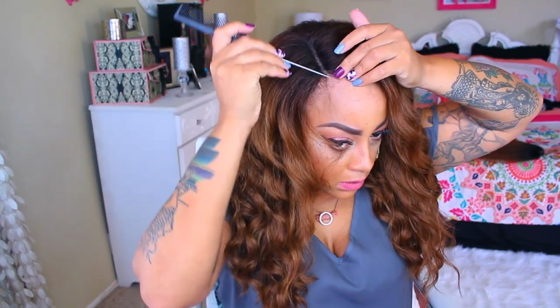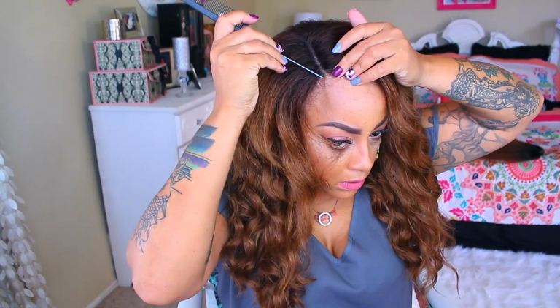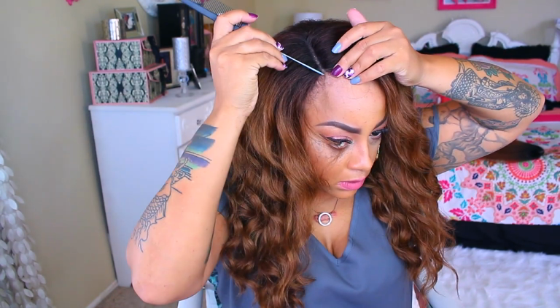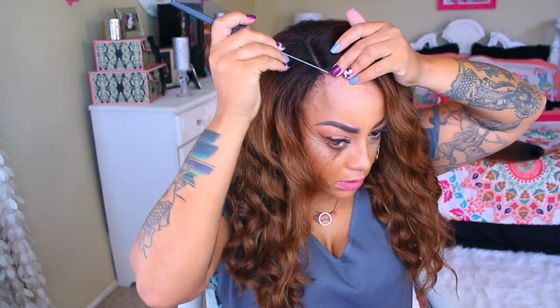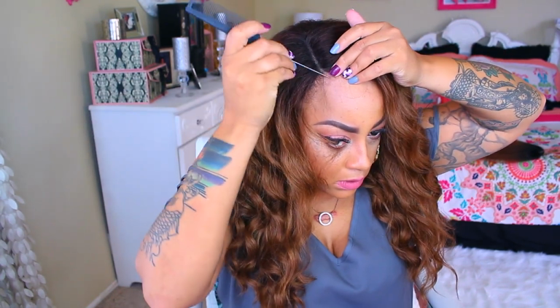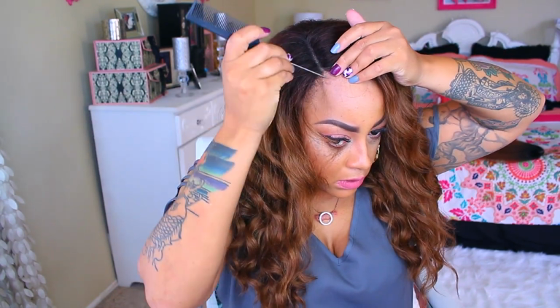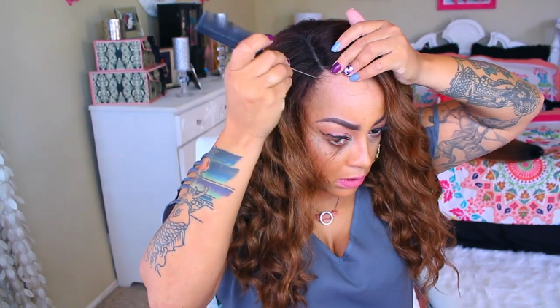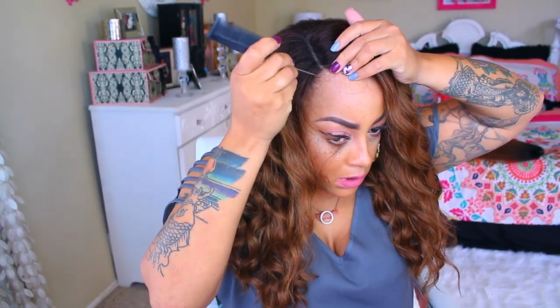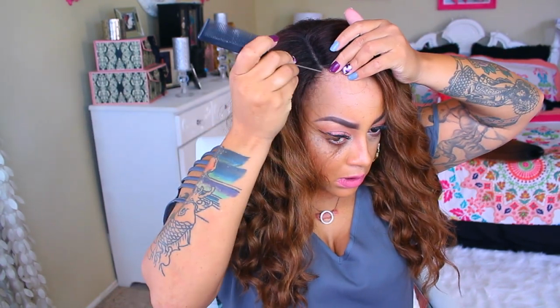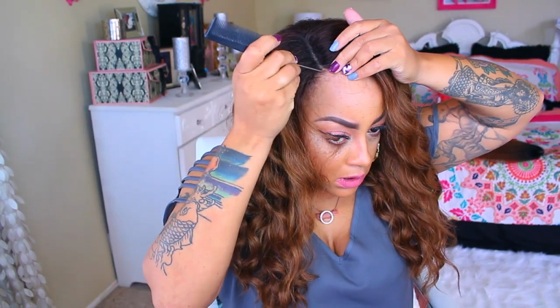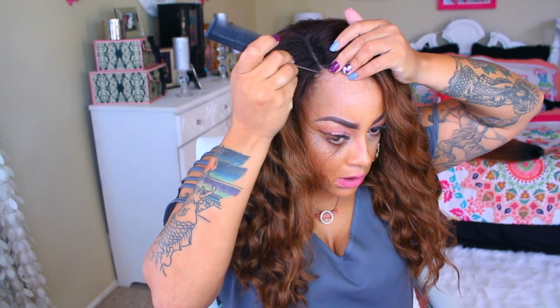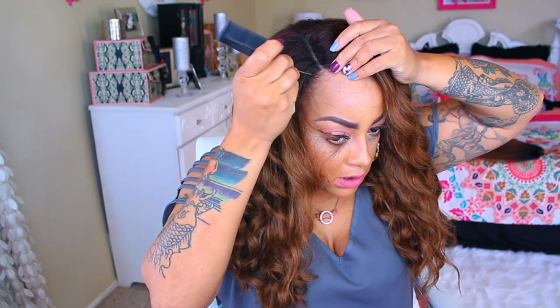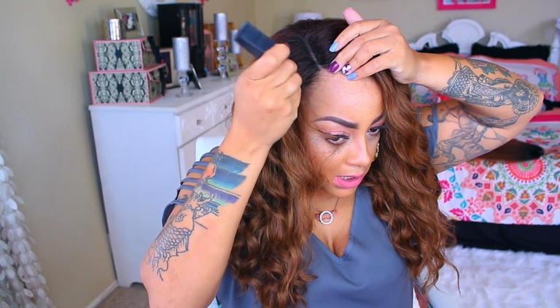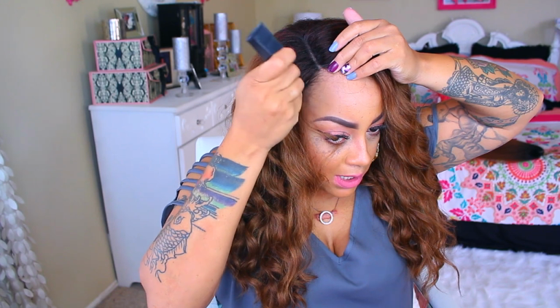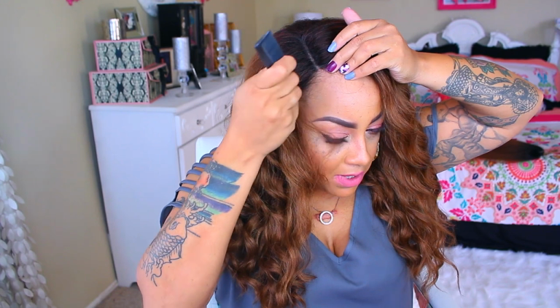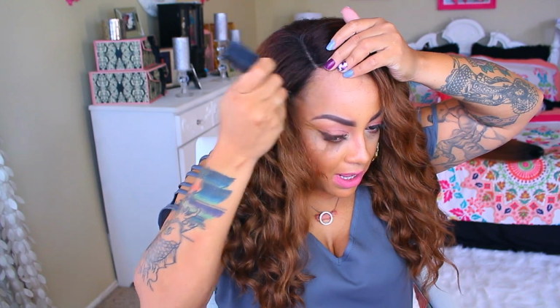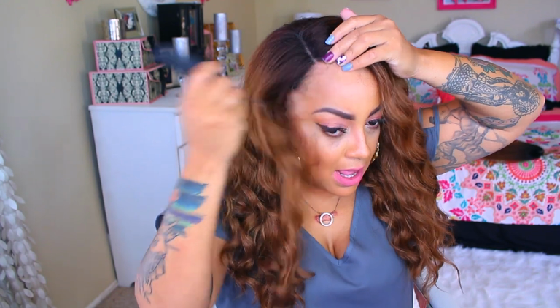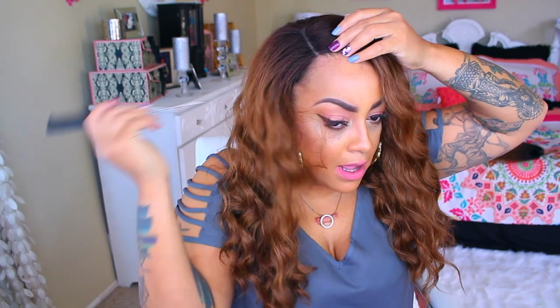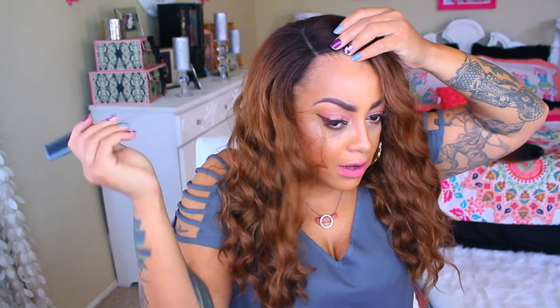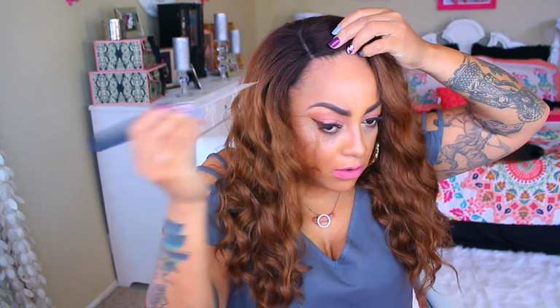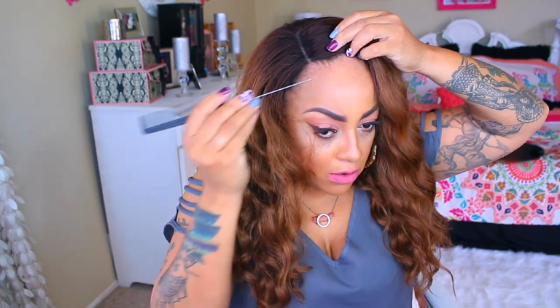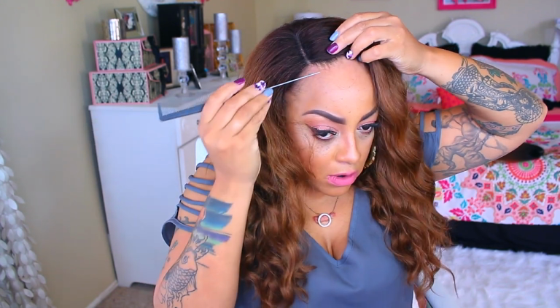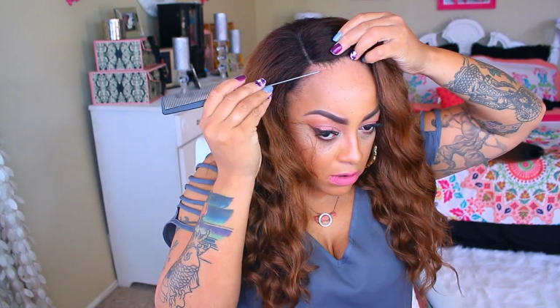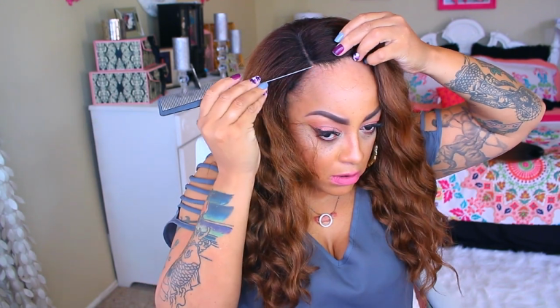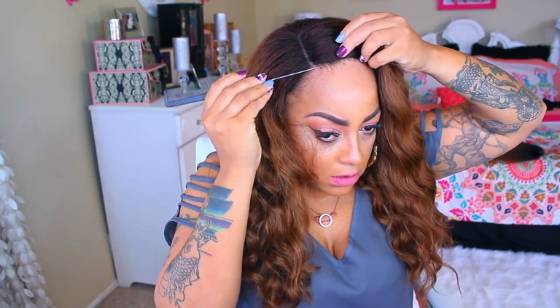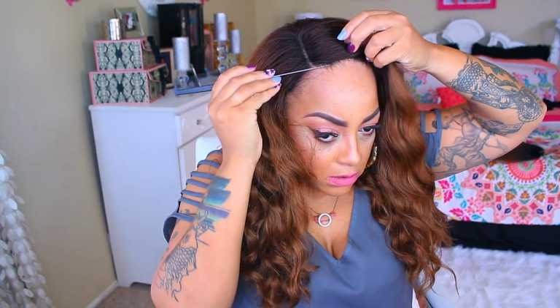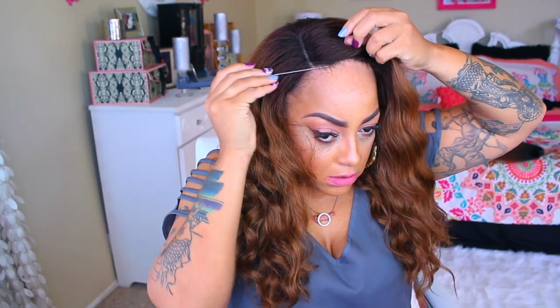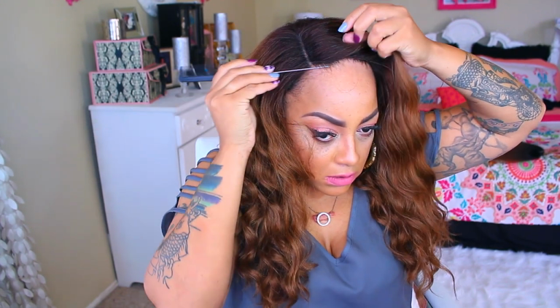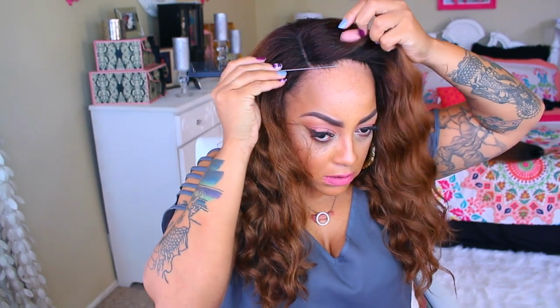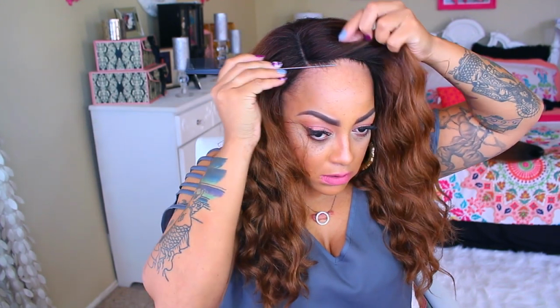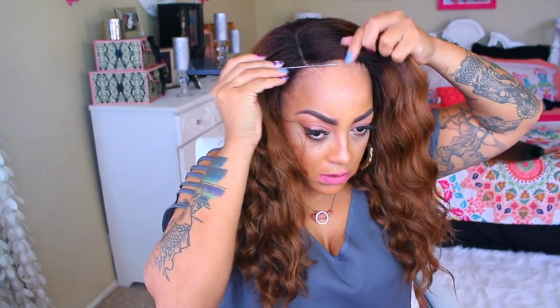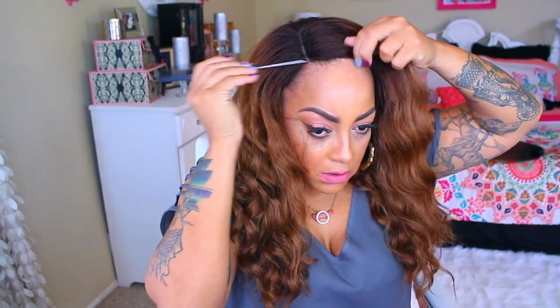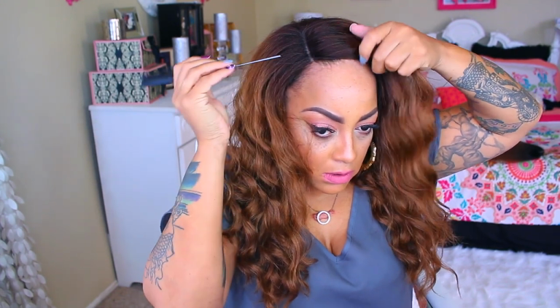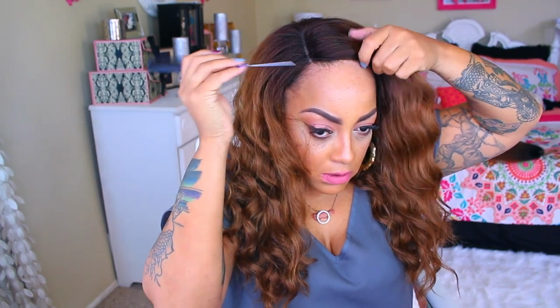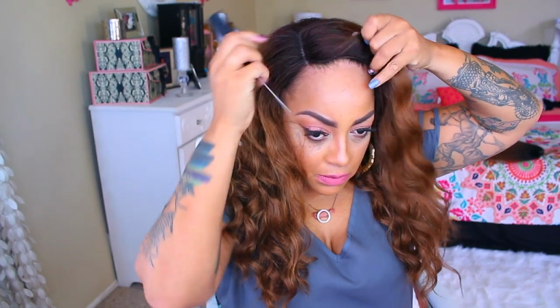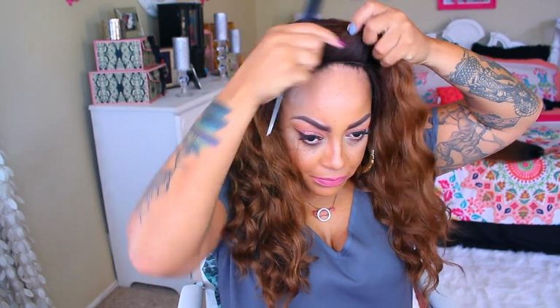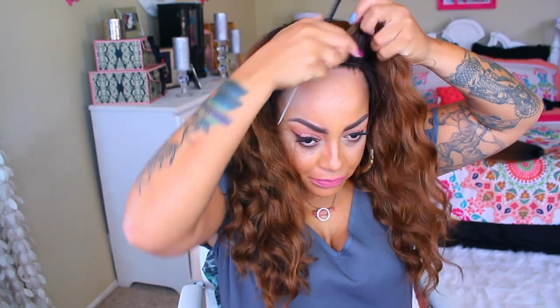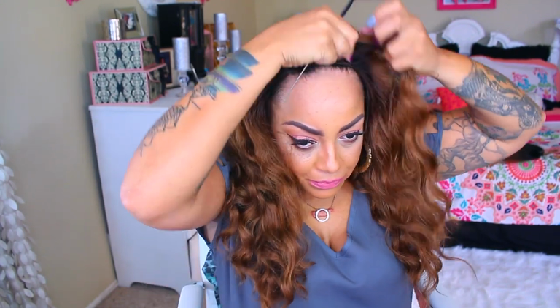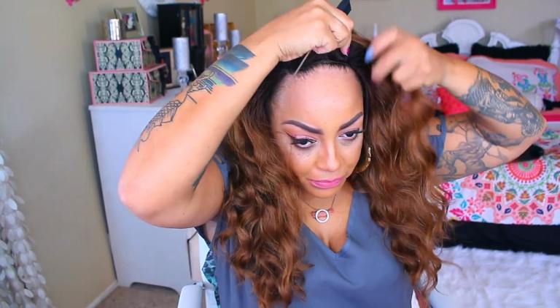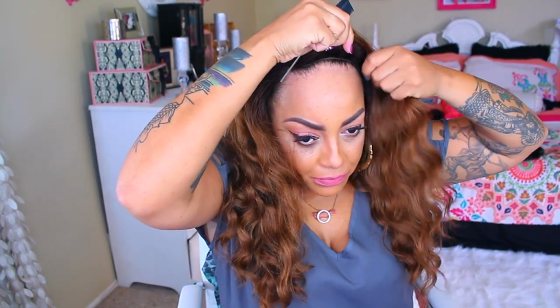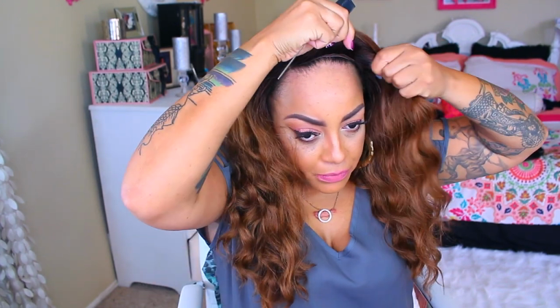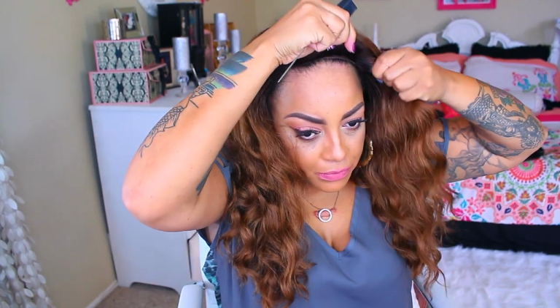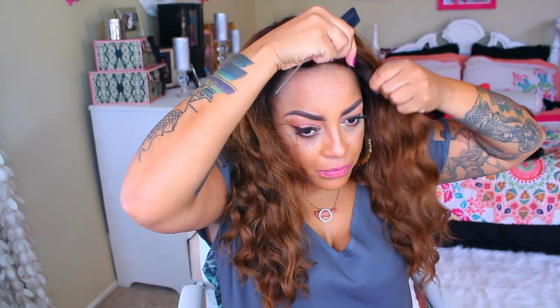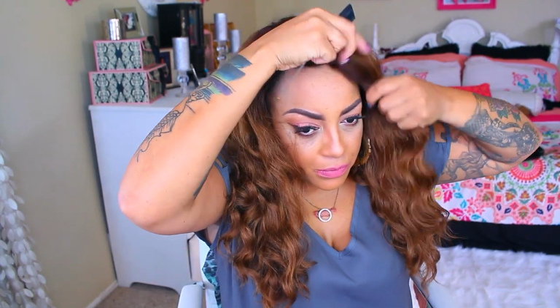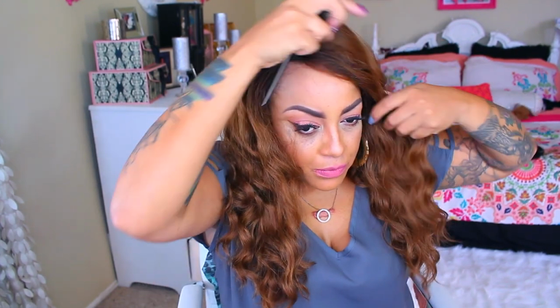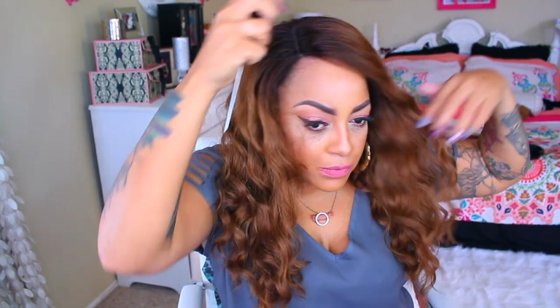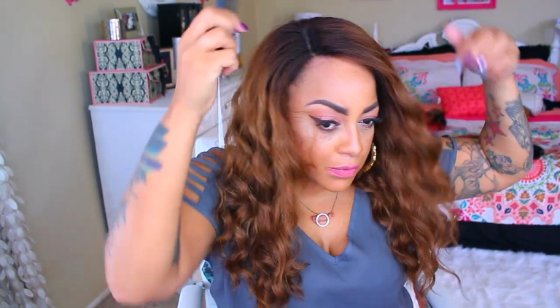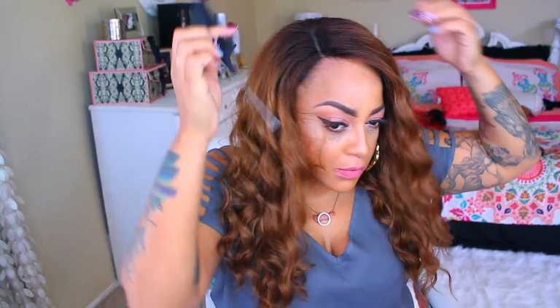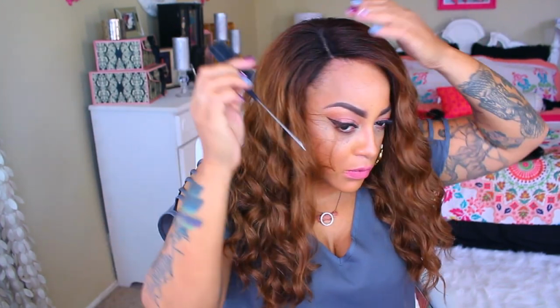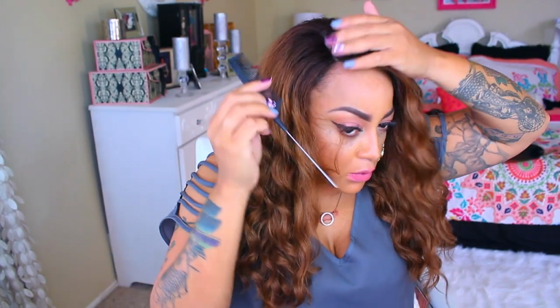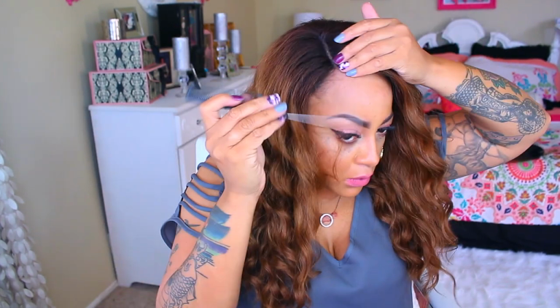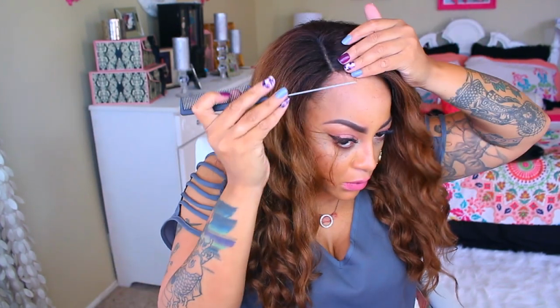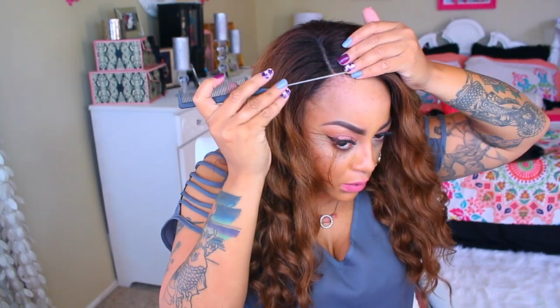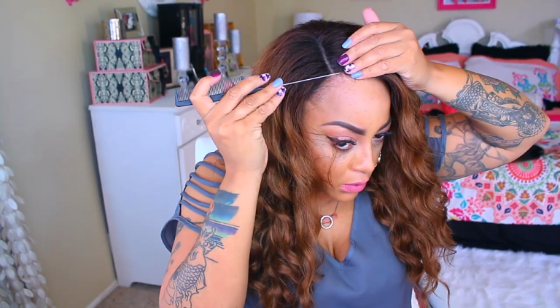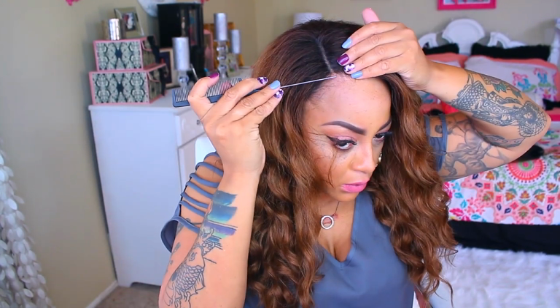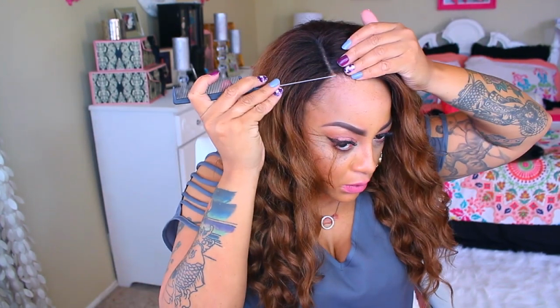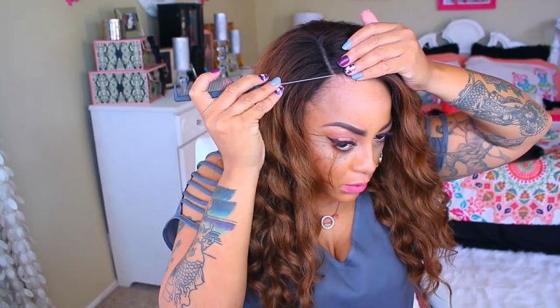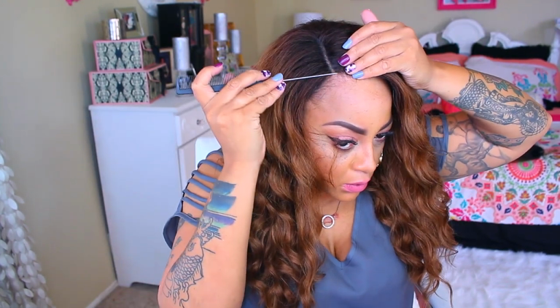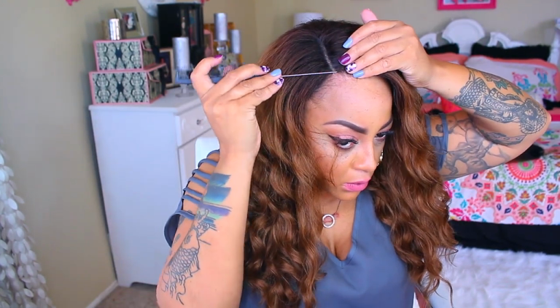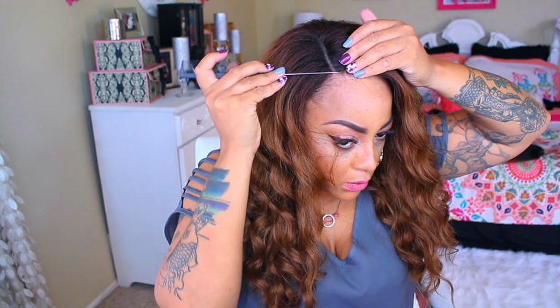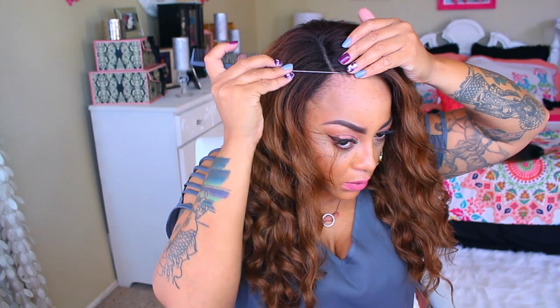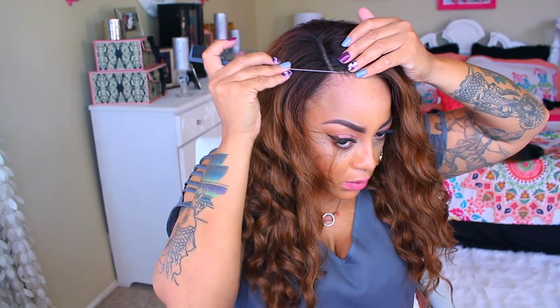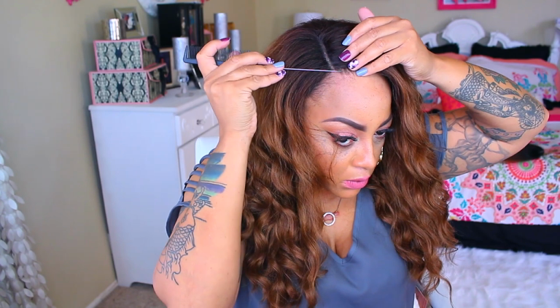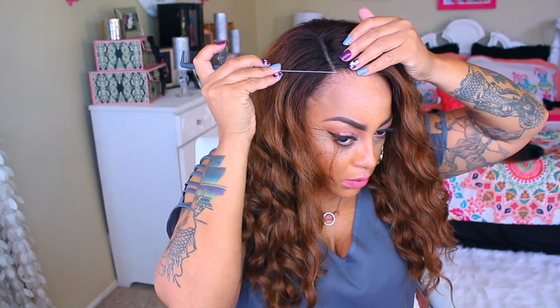I'm just going to take my rat-tail comb and just pull out a little bit of my hairs in the front, just for a little bit of leave-out.